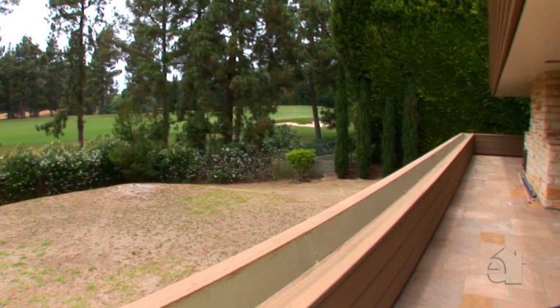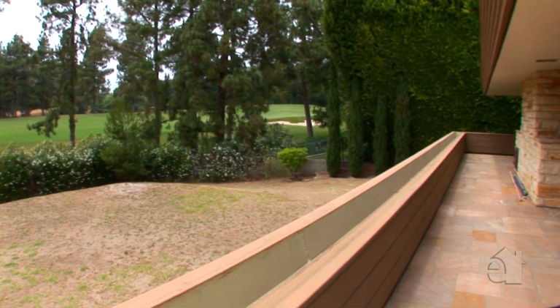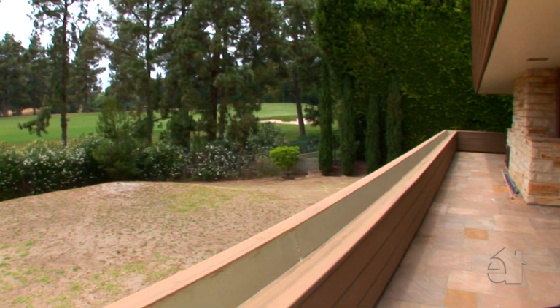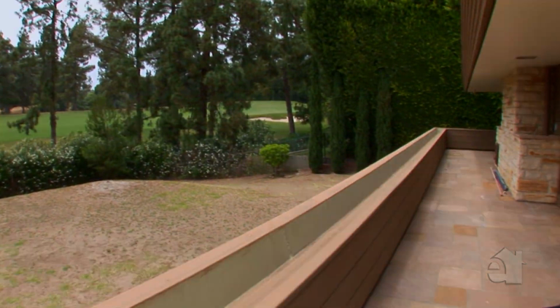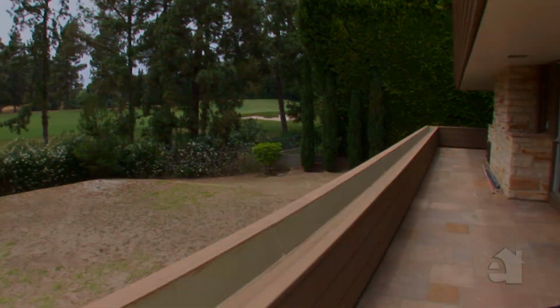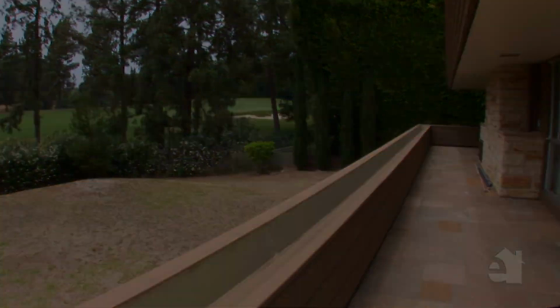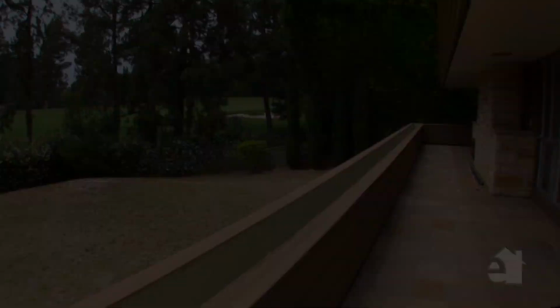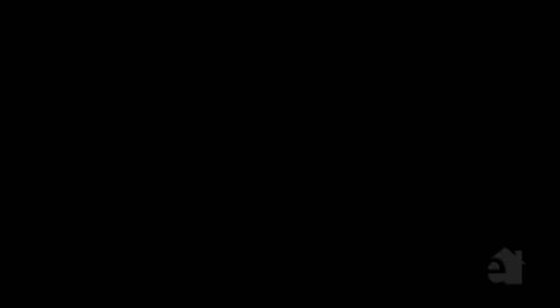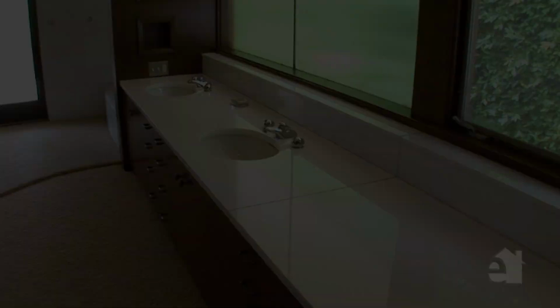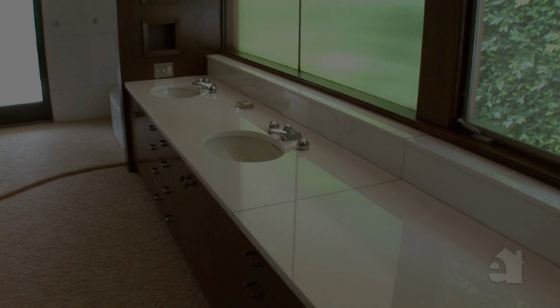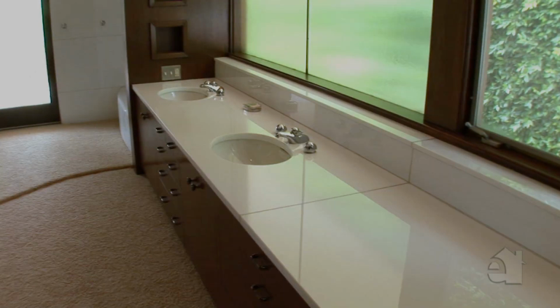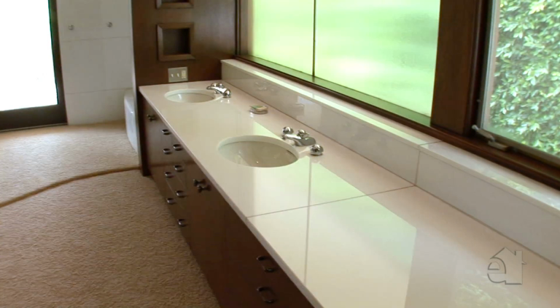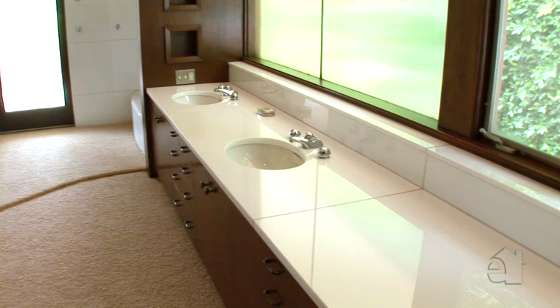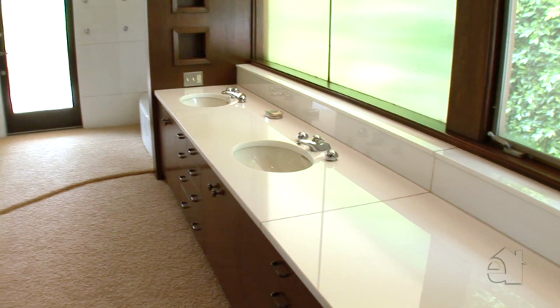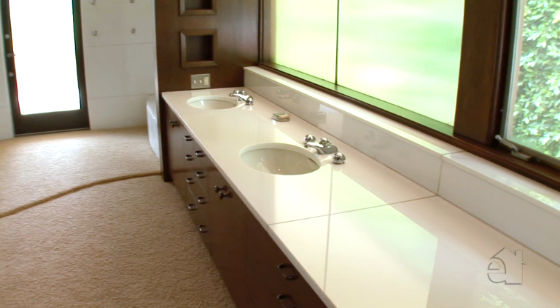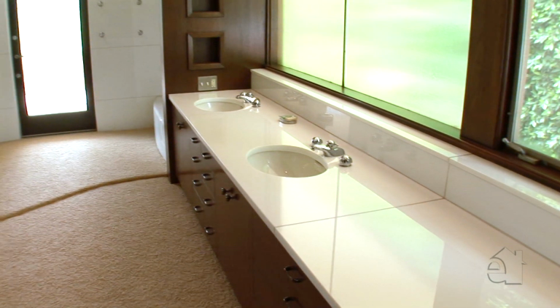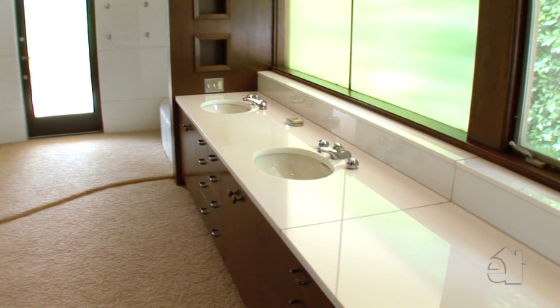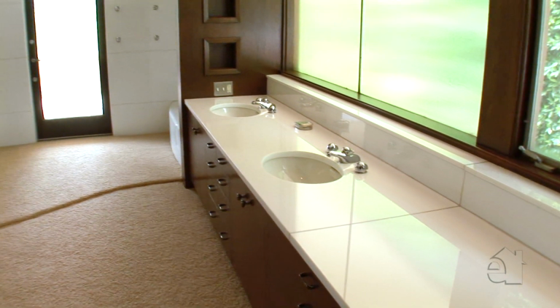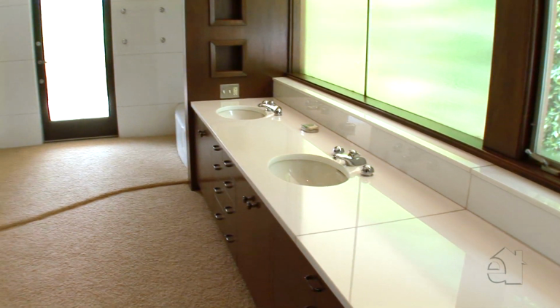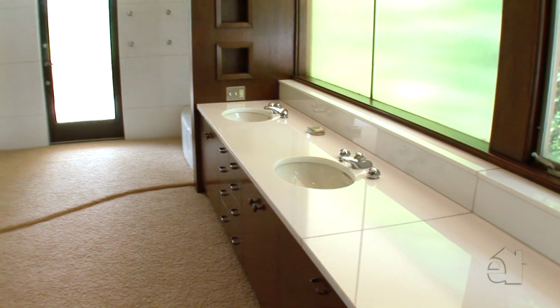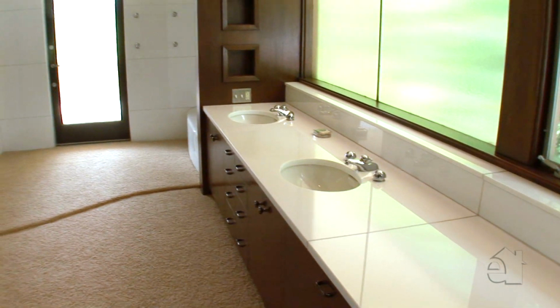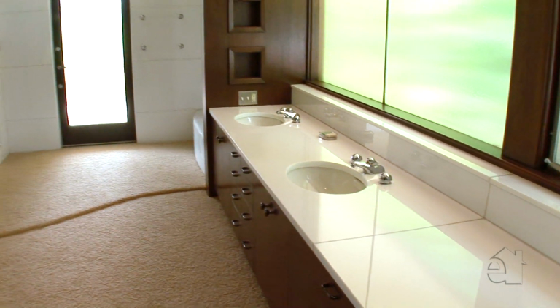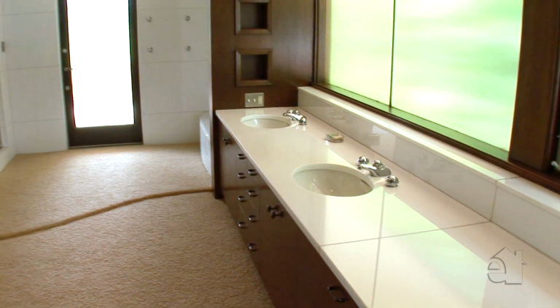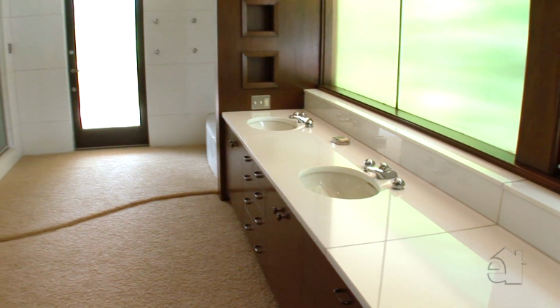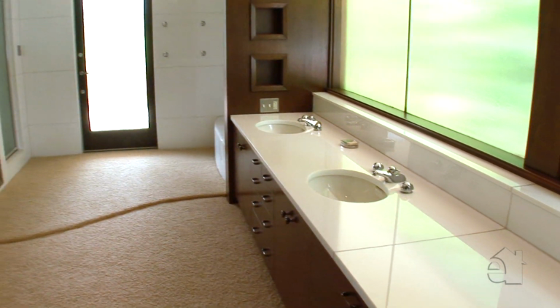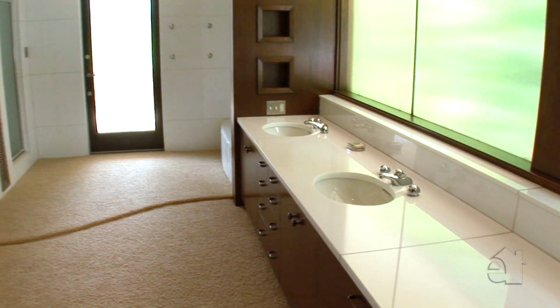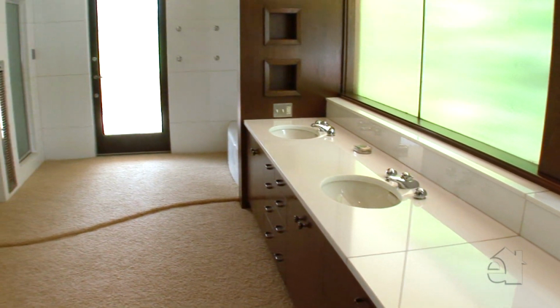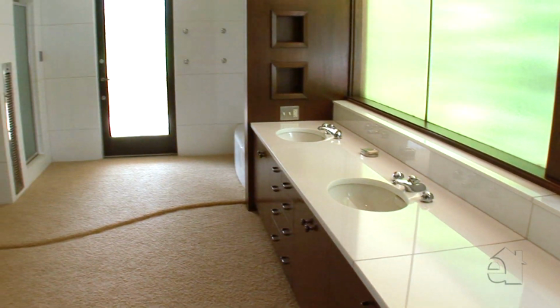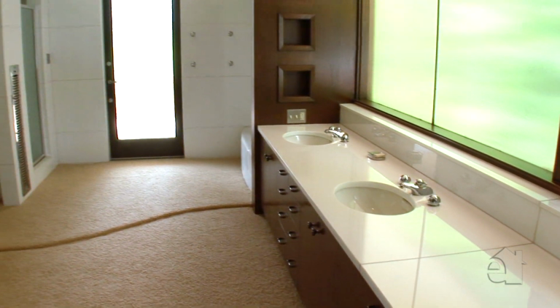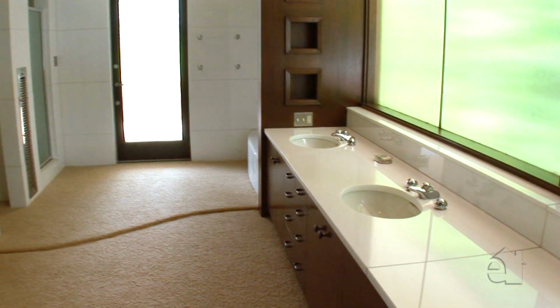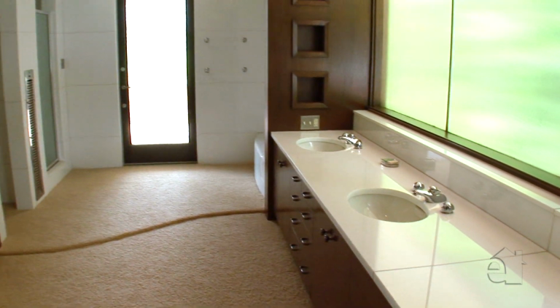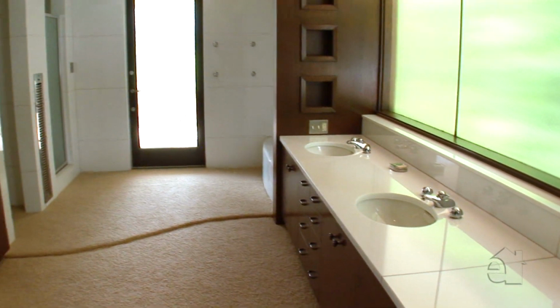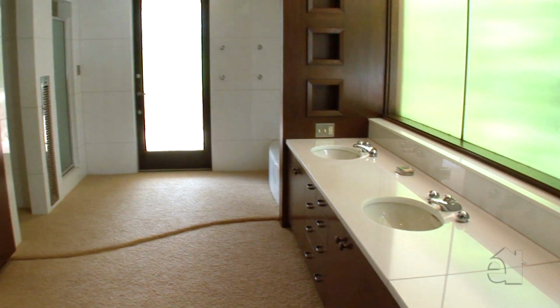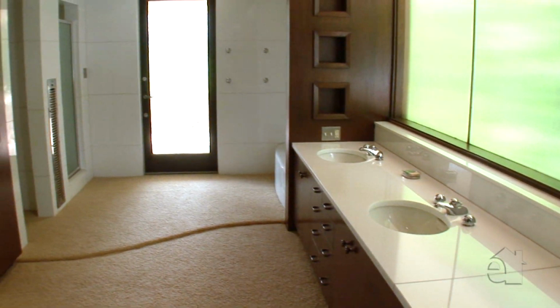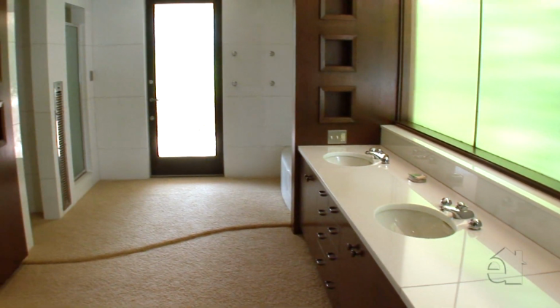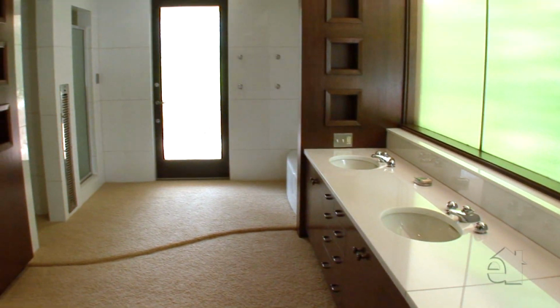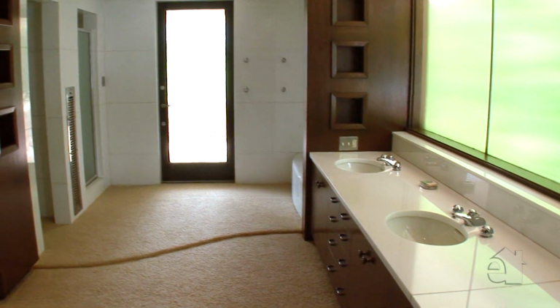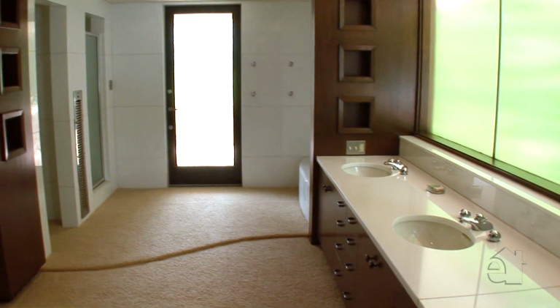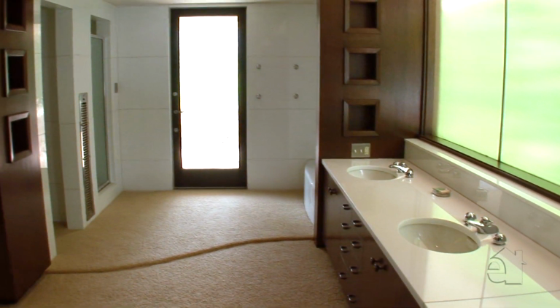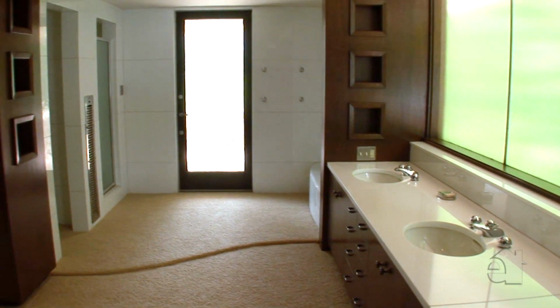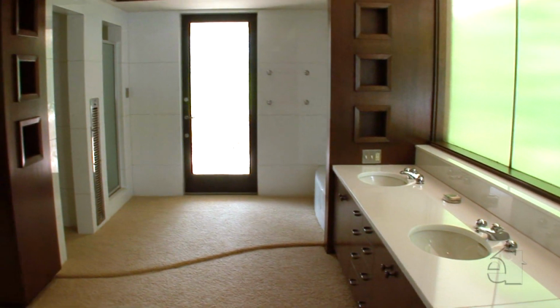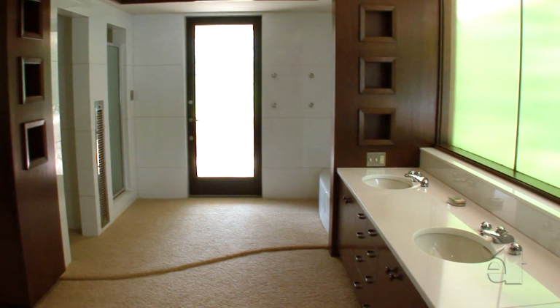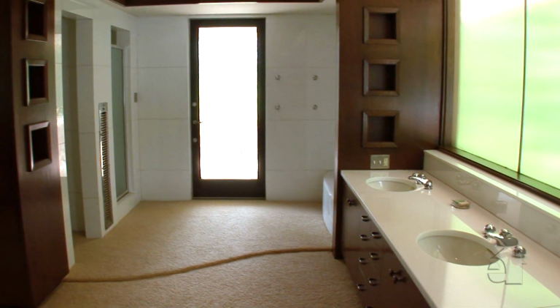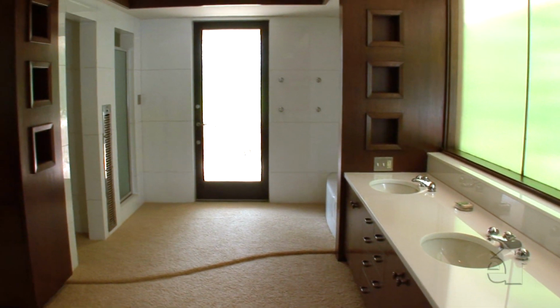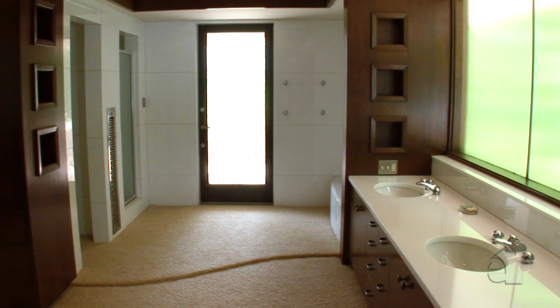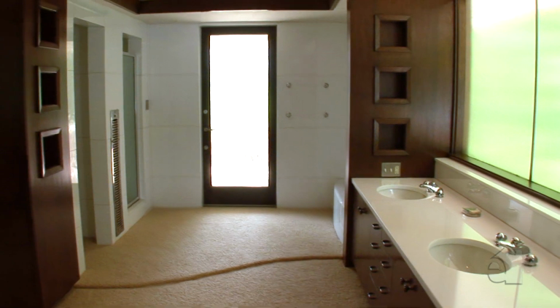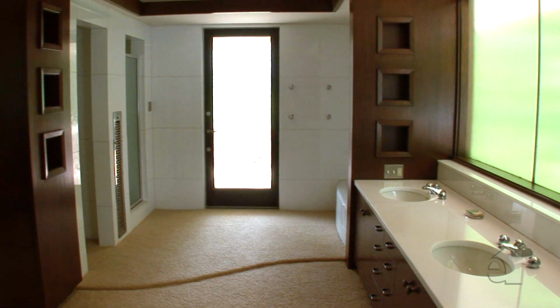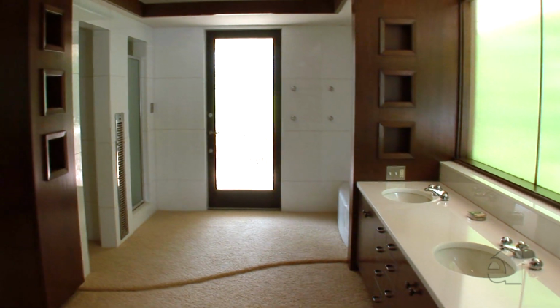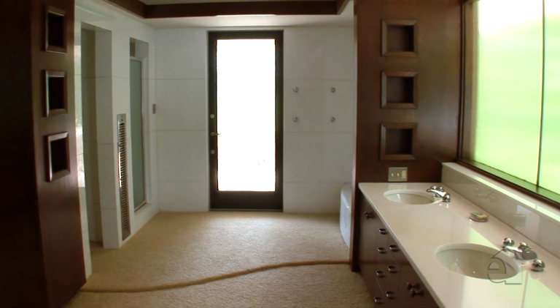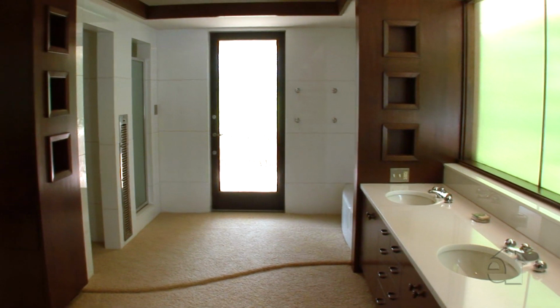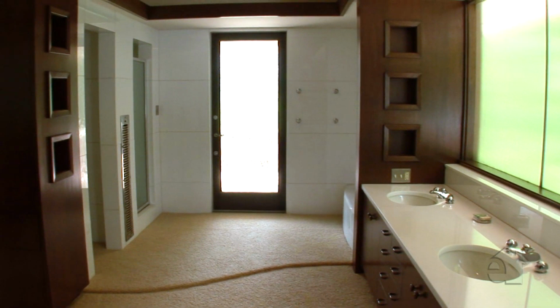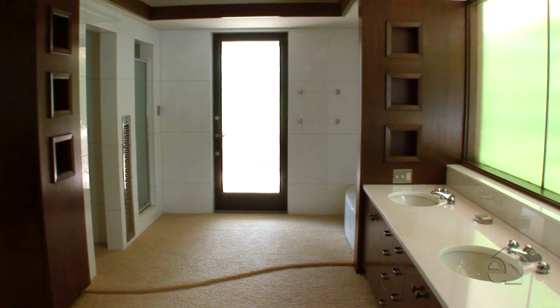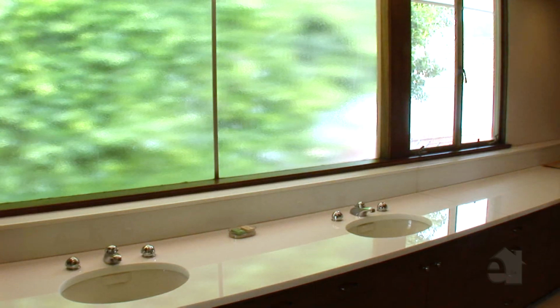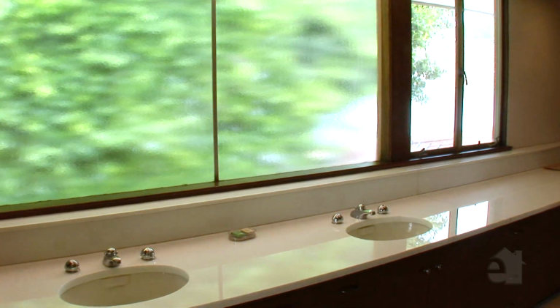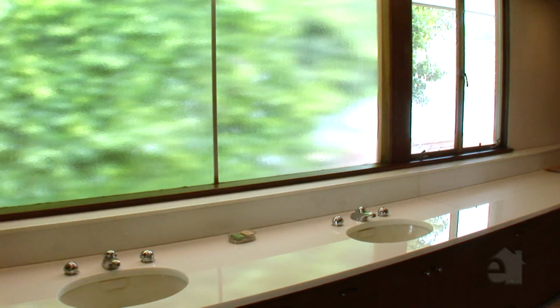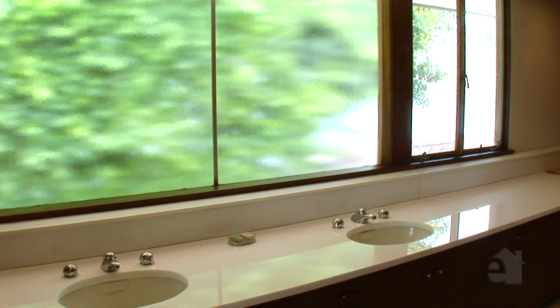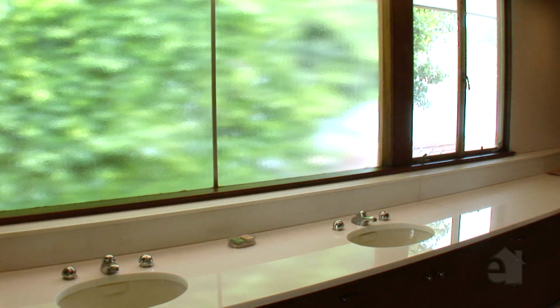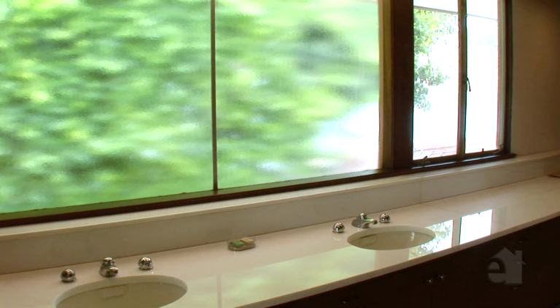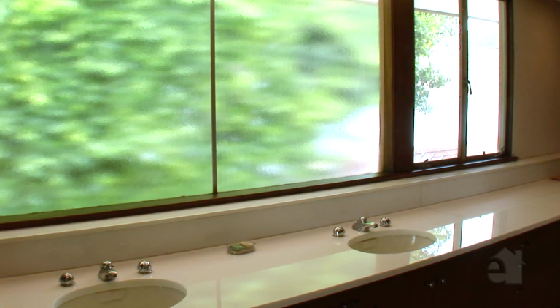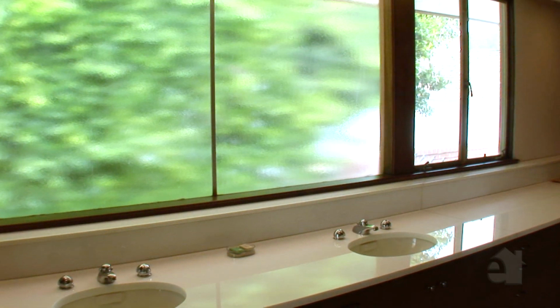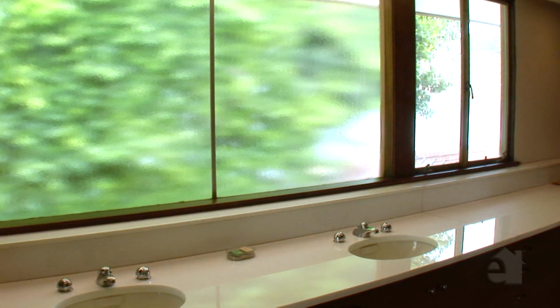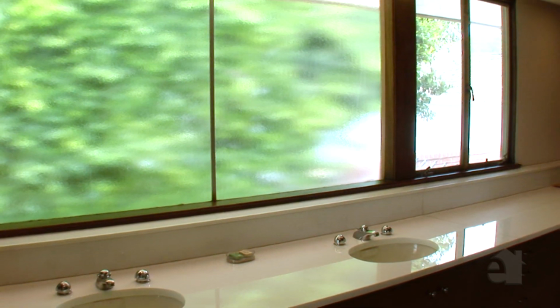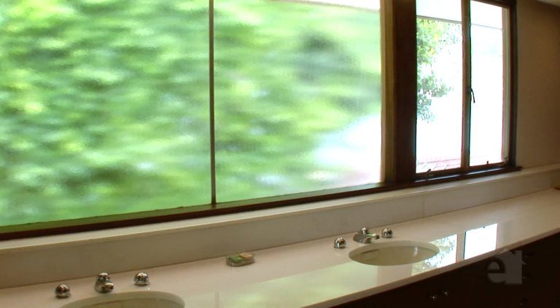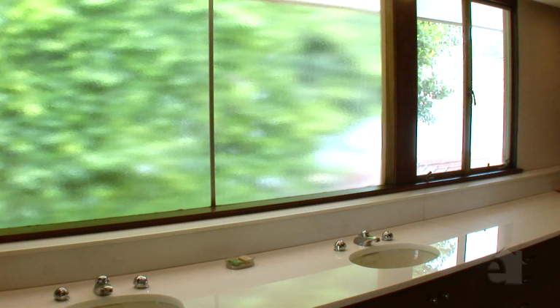The master bath has stunning wood cabinetry, stone finish, and a large dressing room with original built-ins.